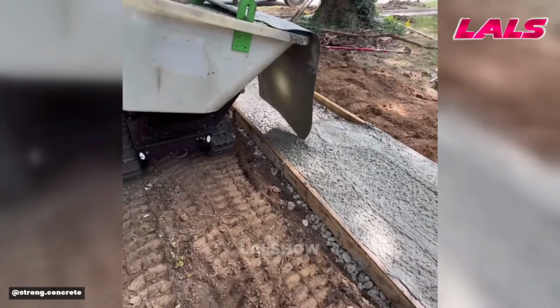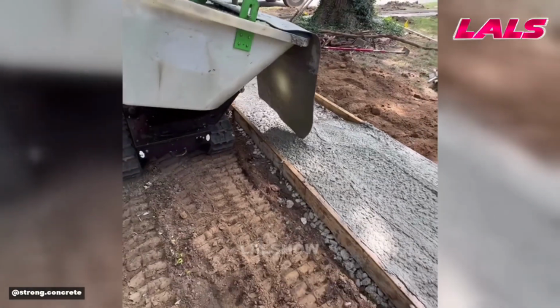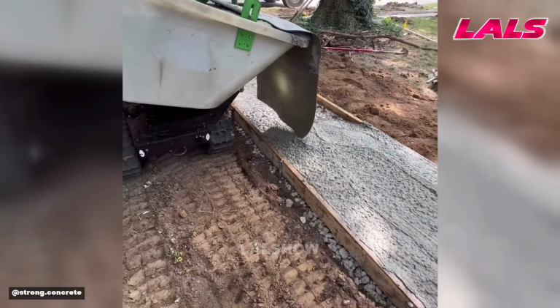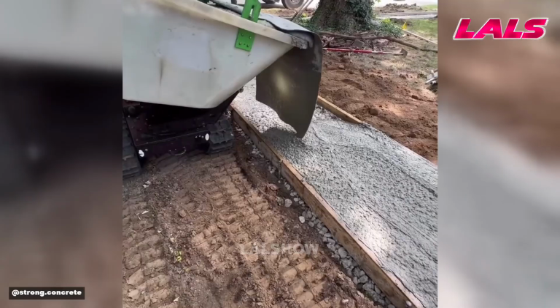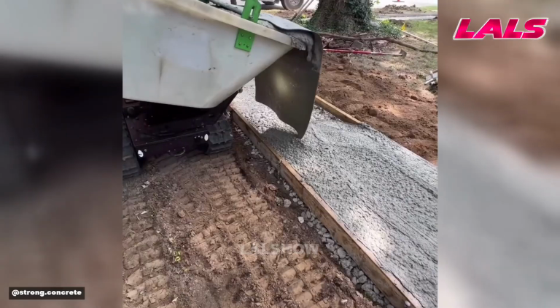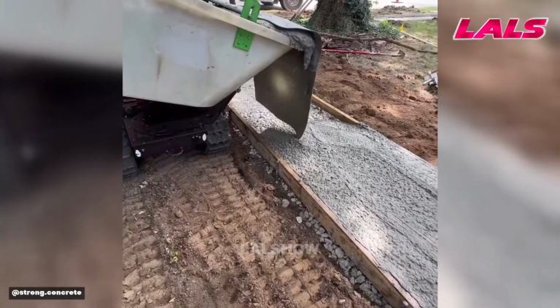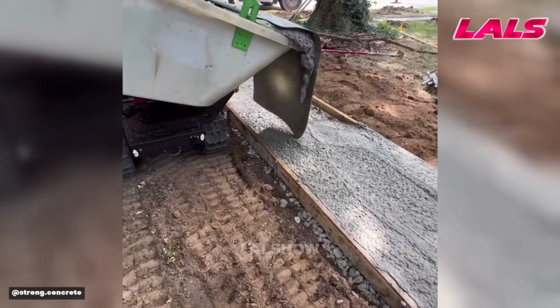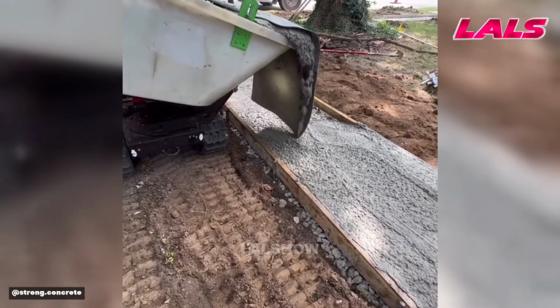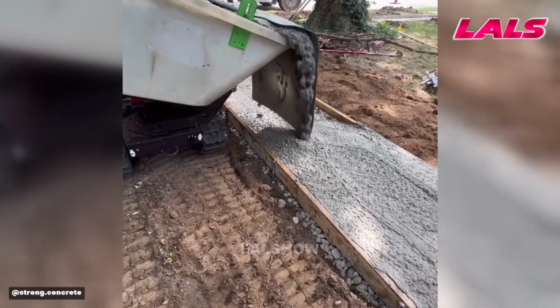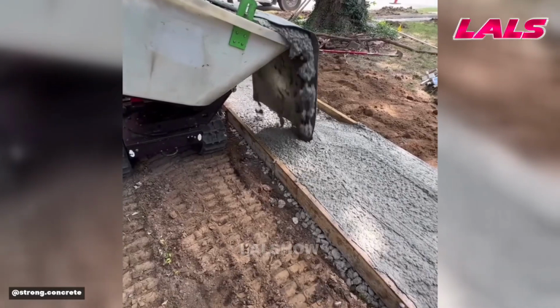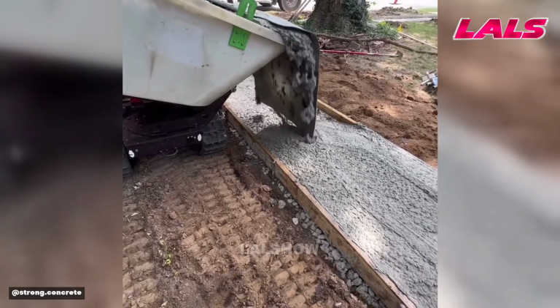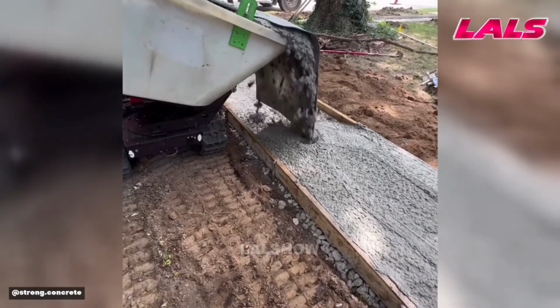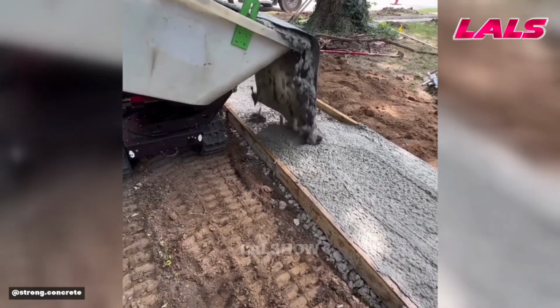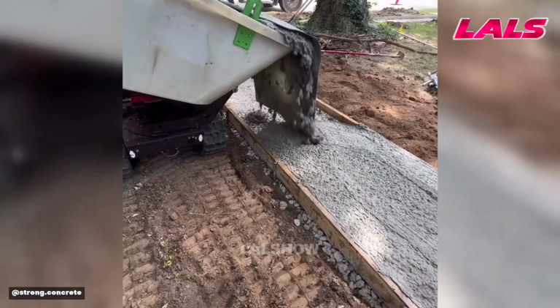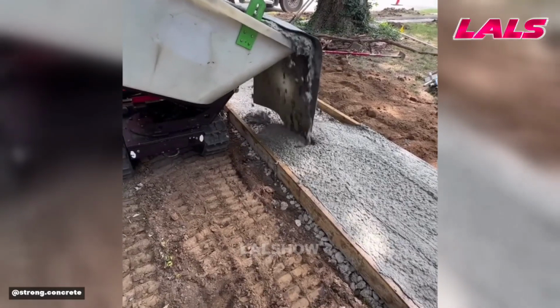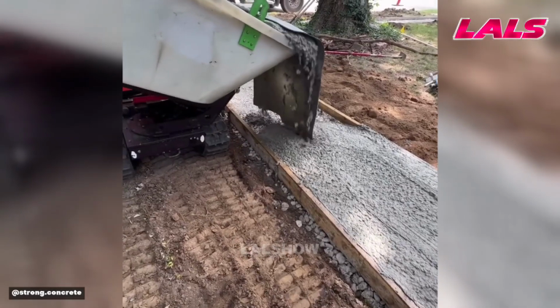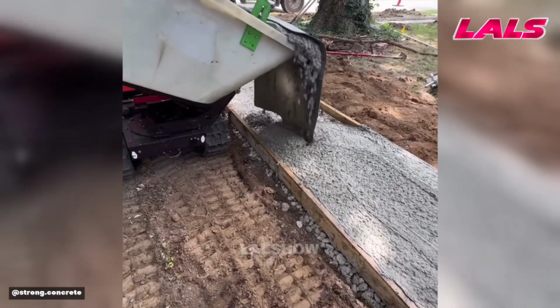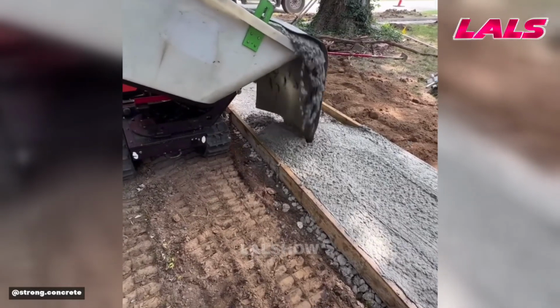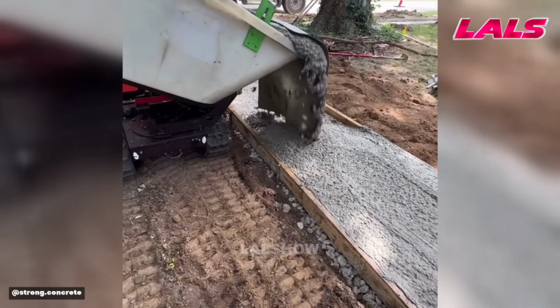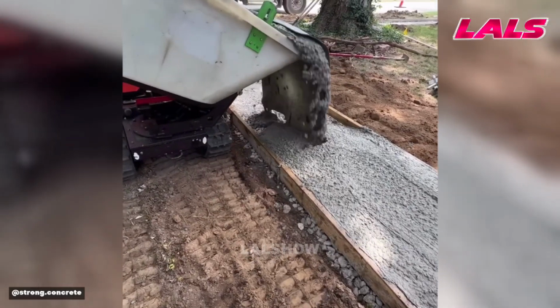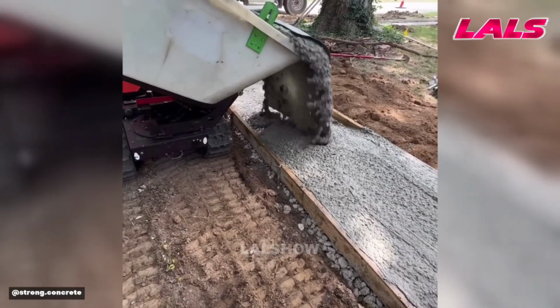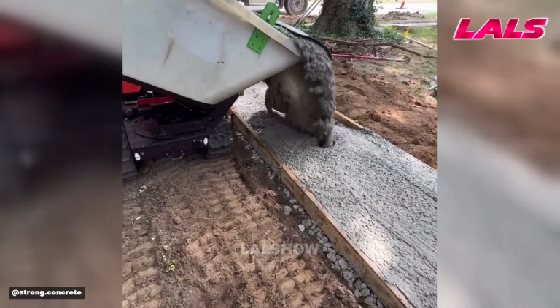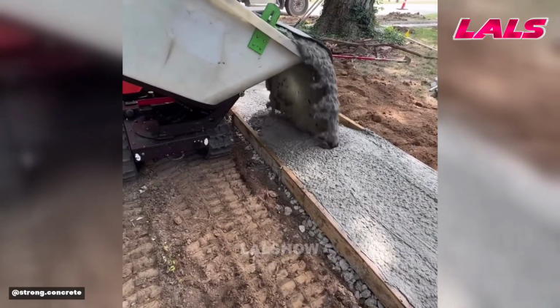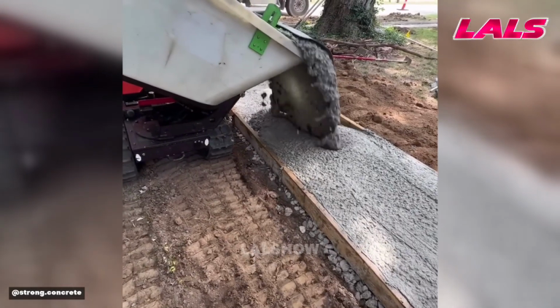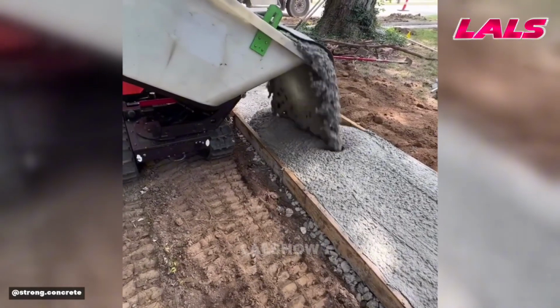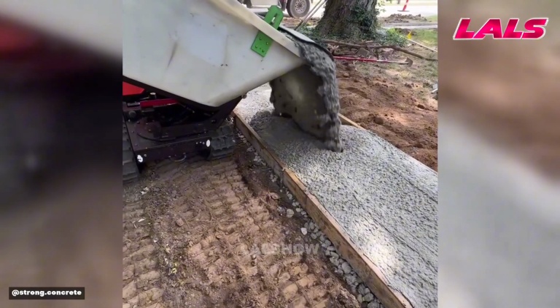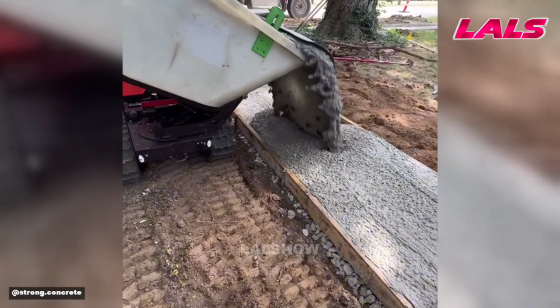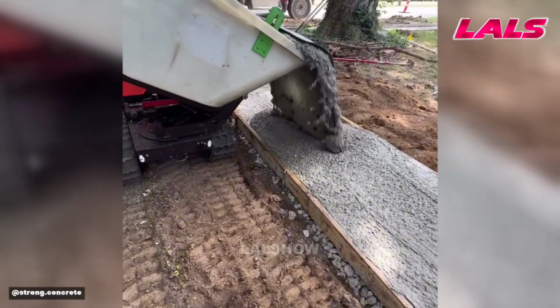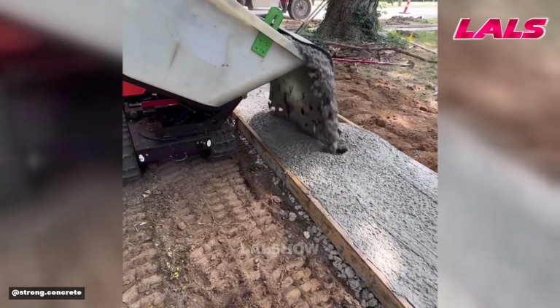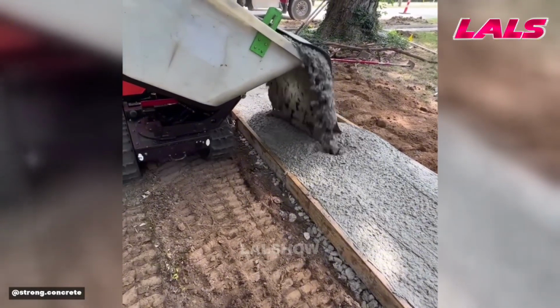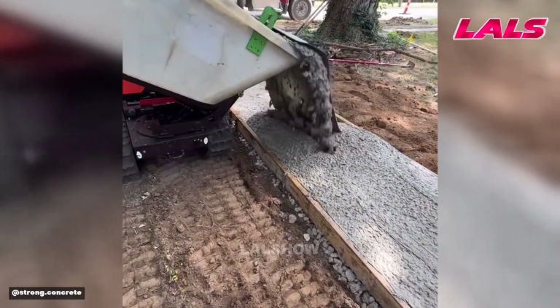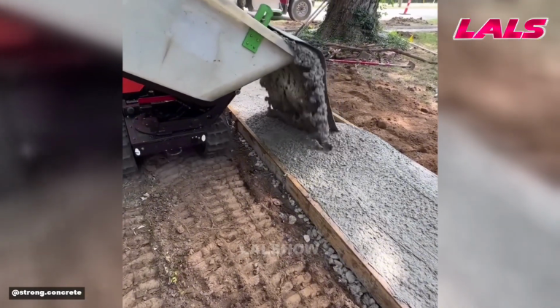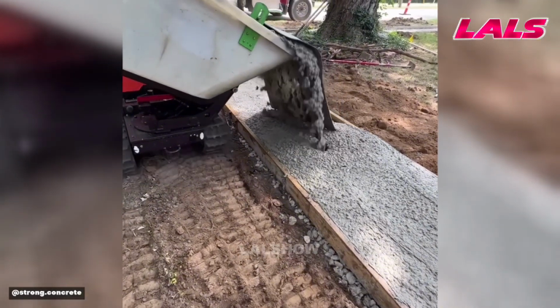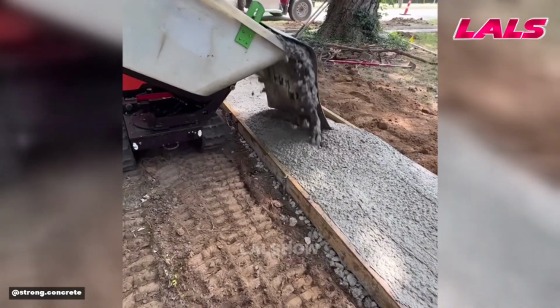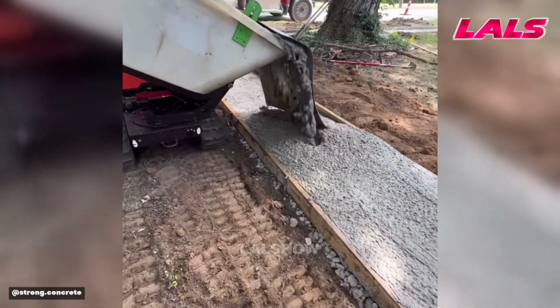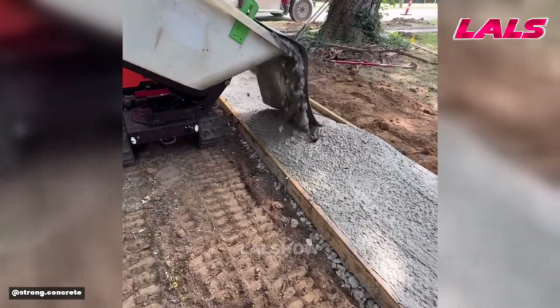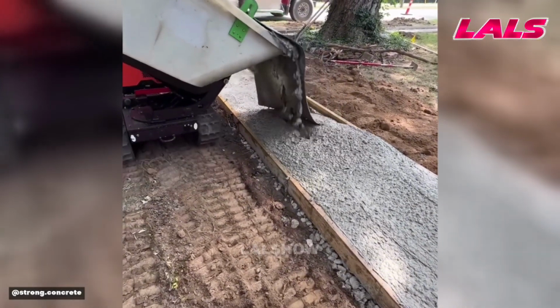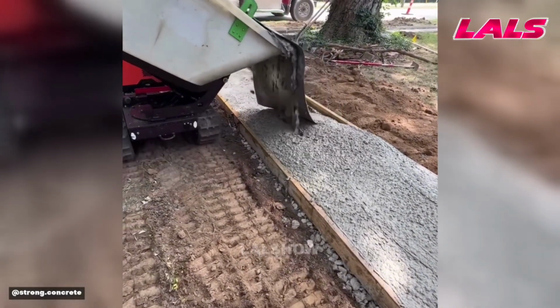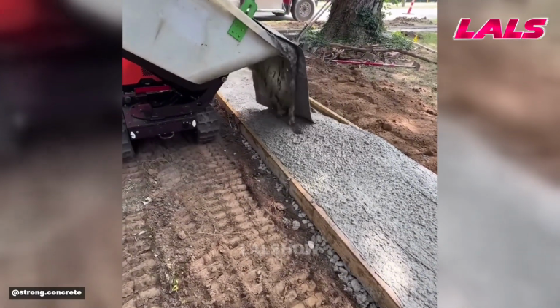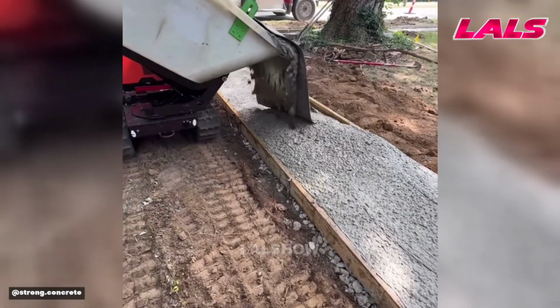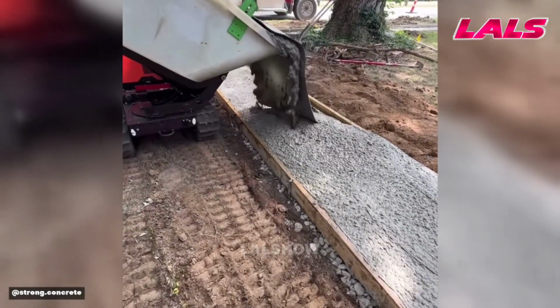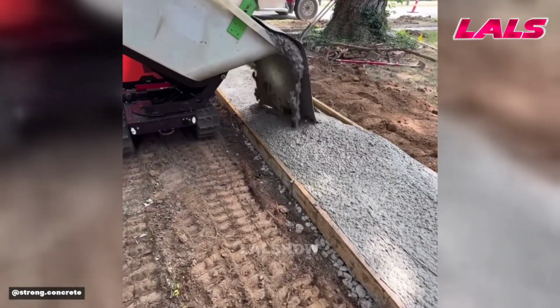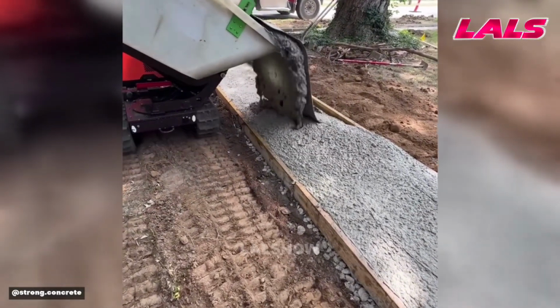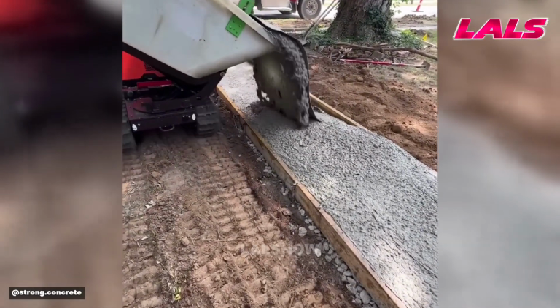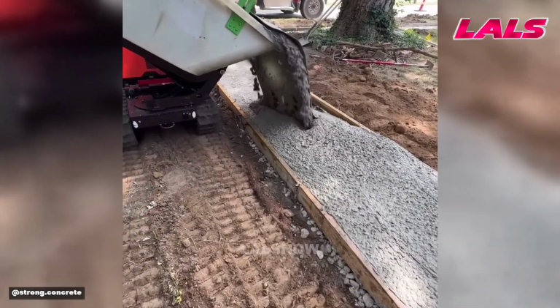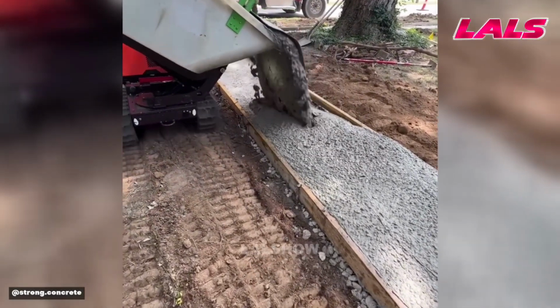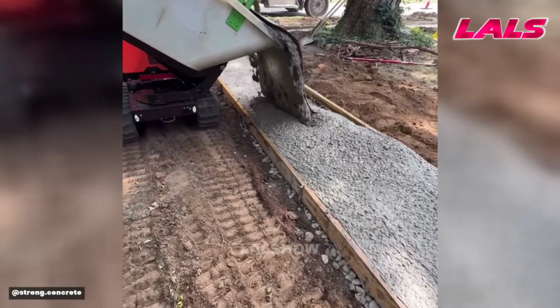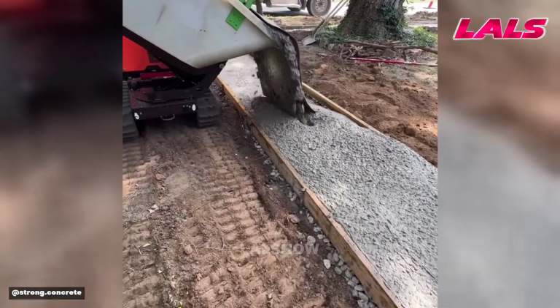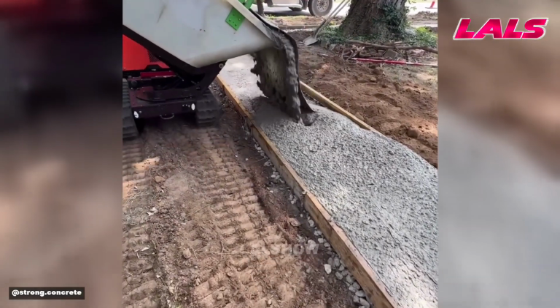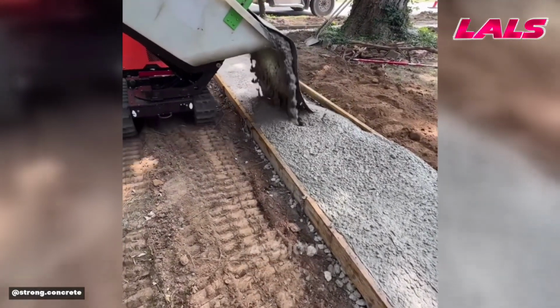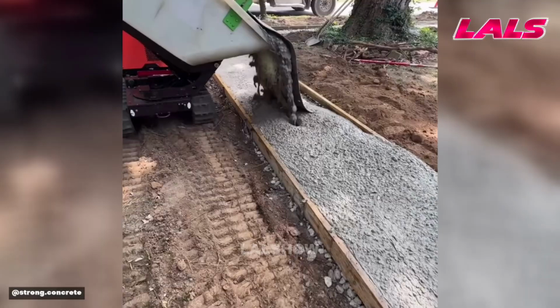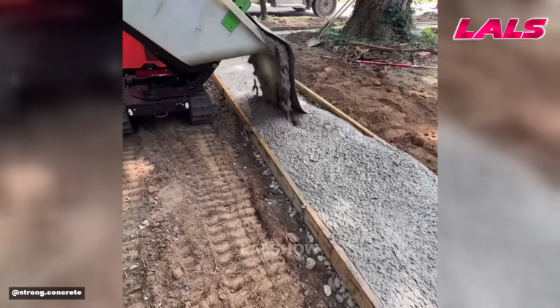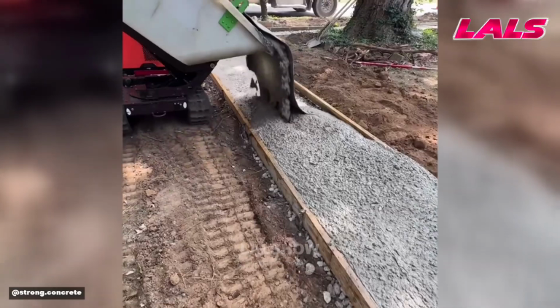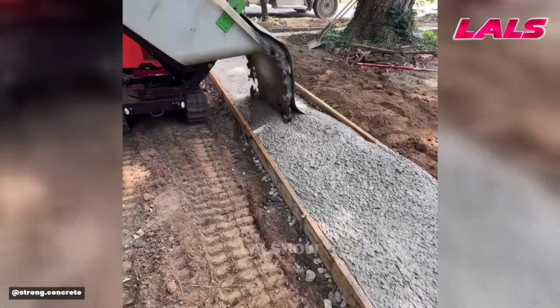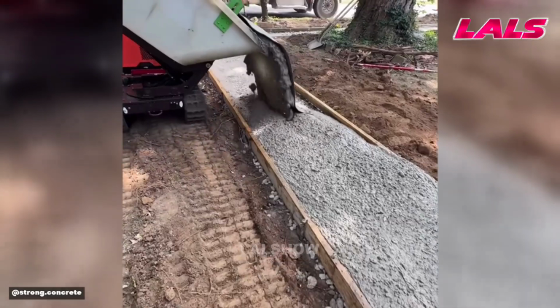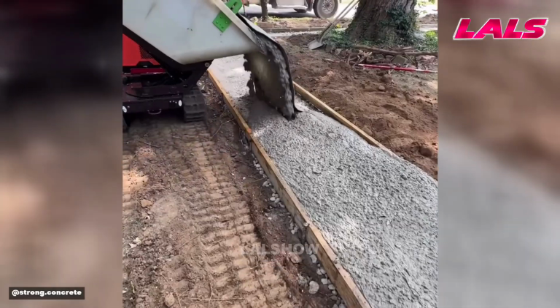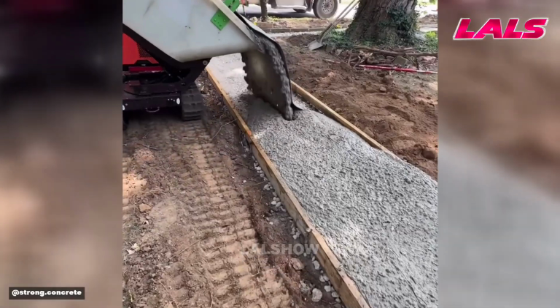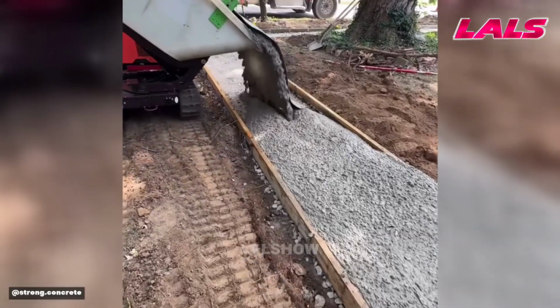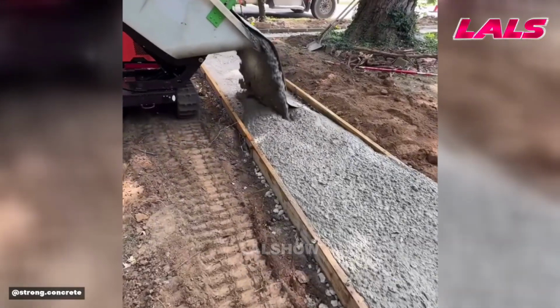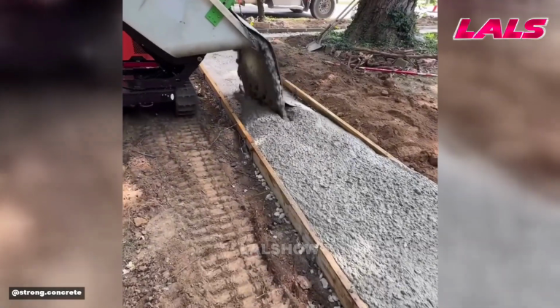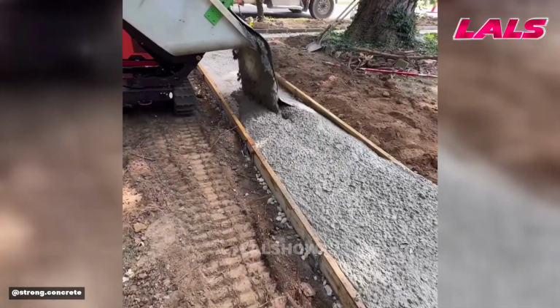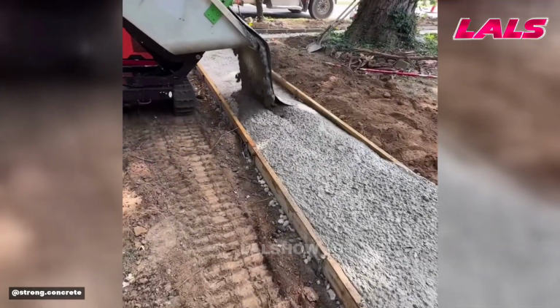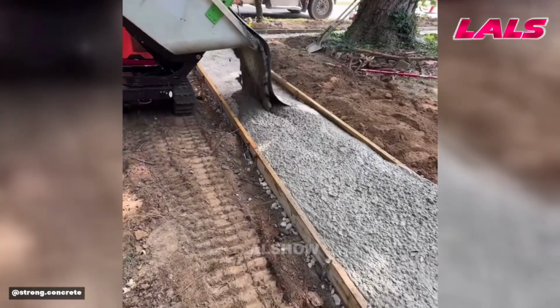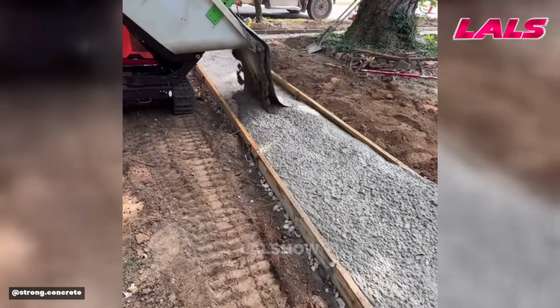A mini dumper pours concrete directly into formwork, improving accuracy and reducing manual labor on site.